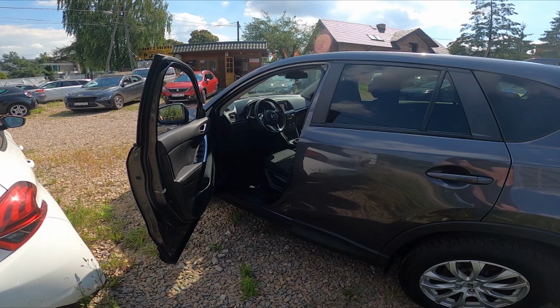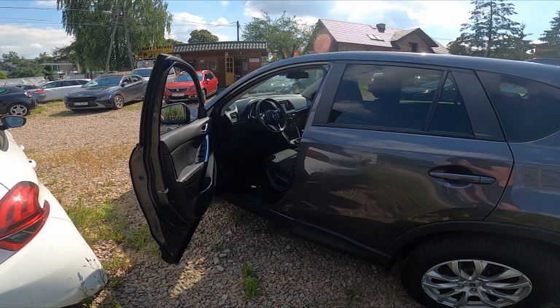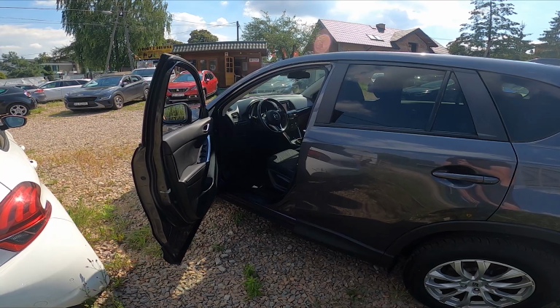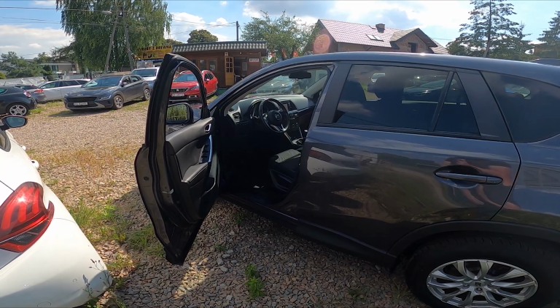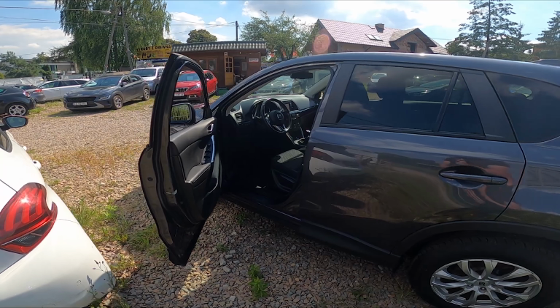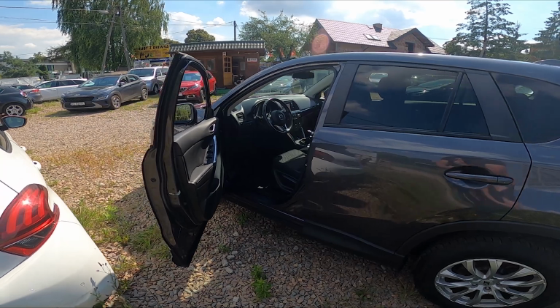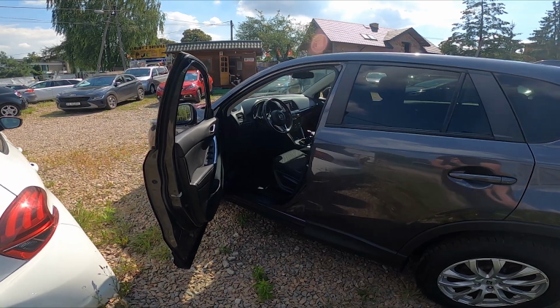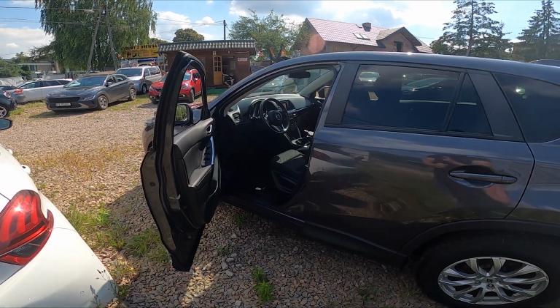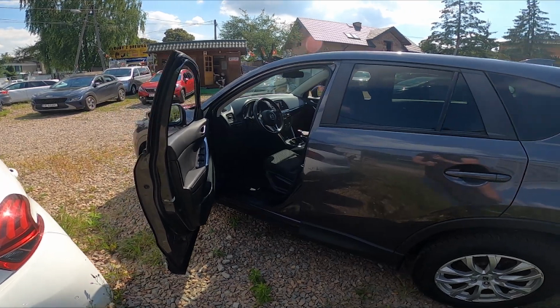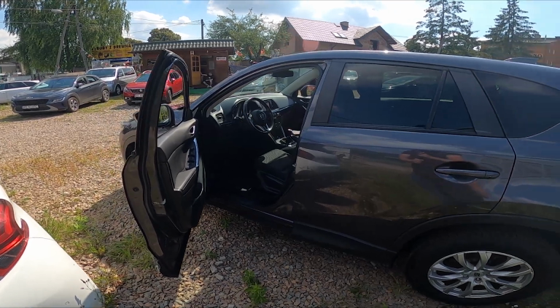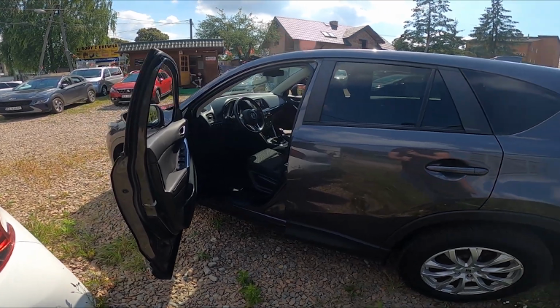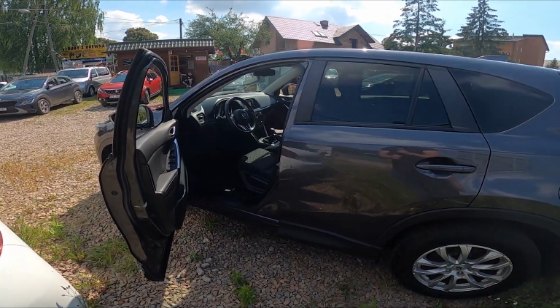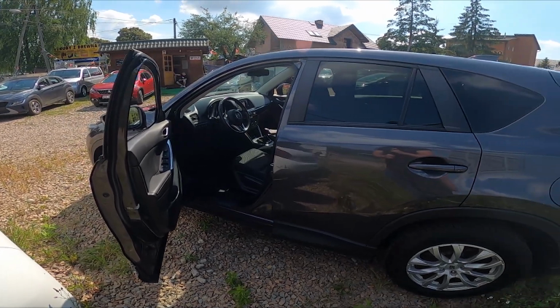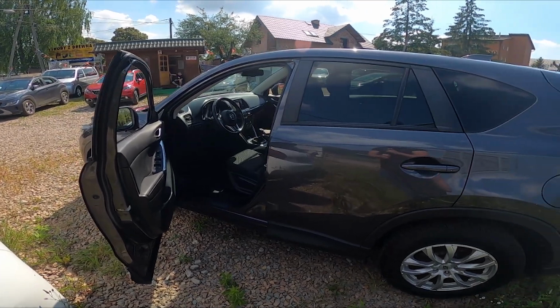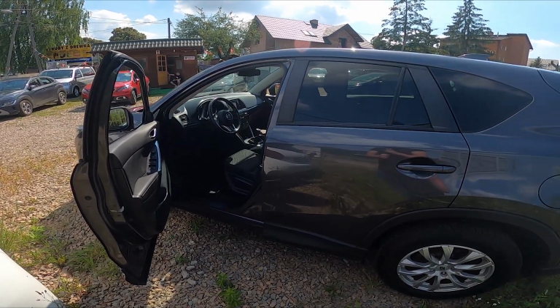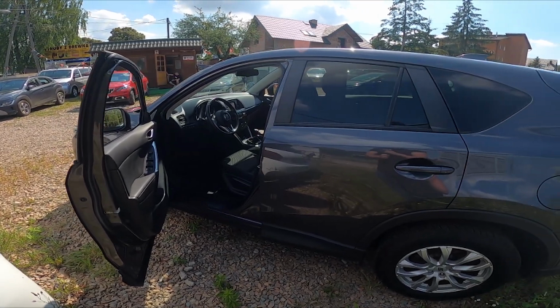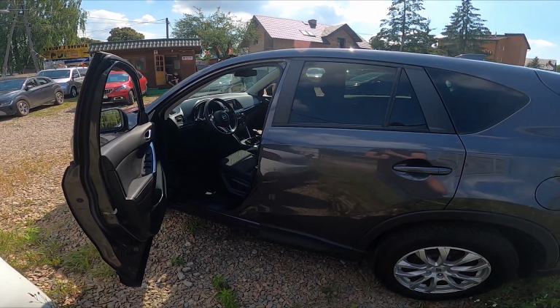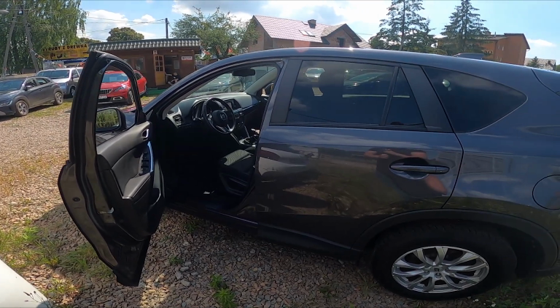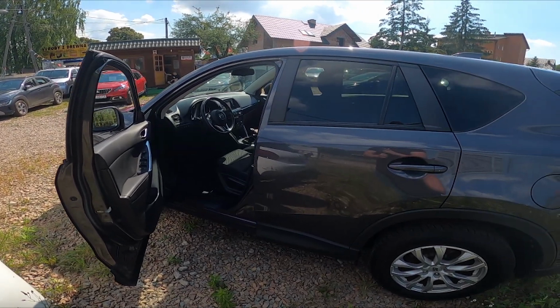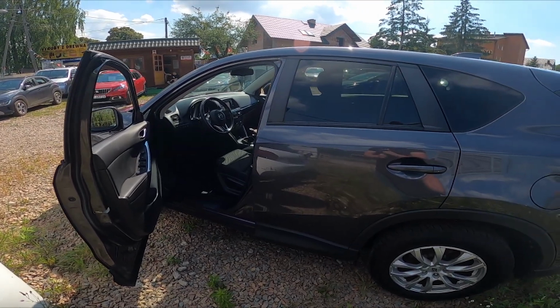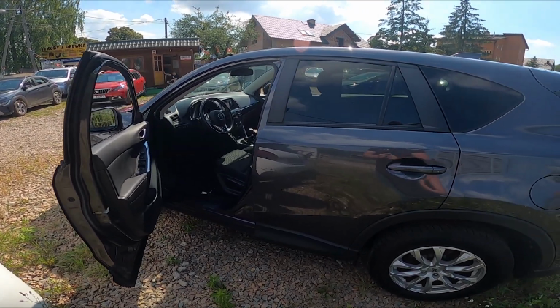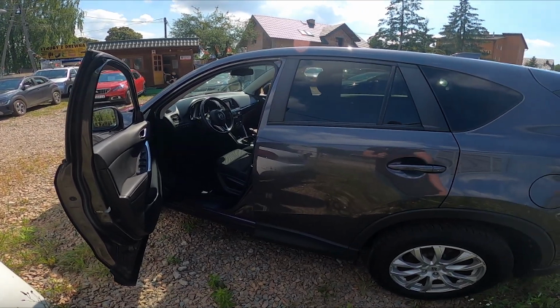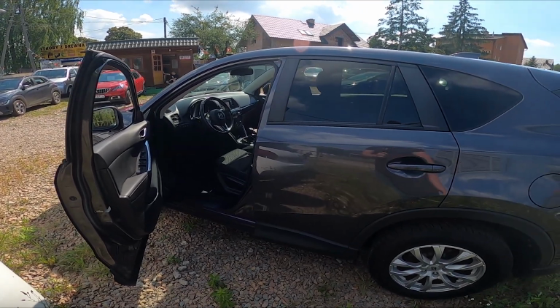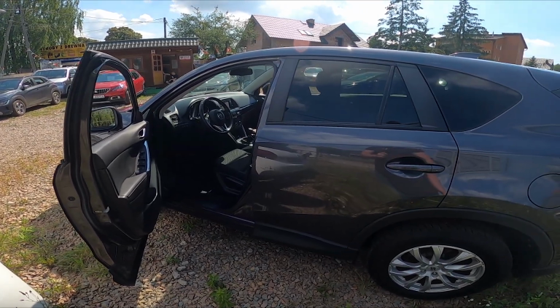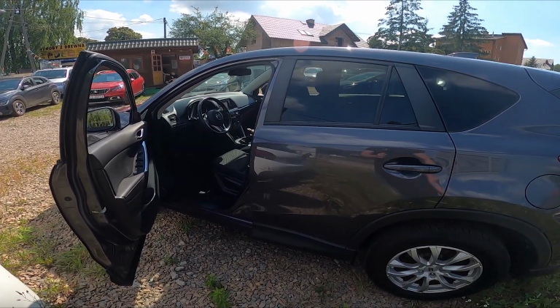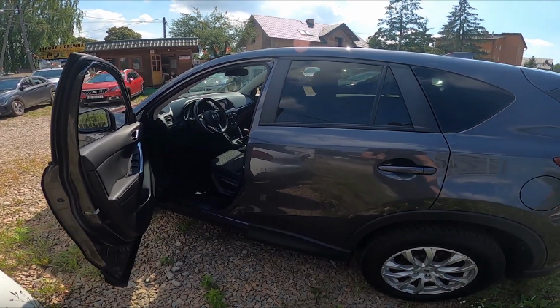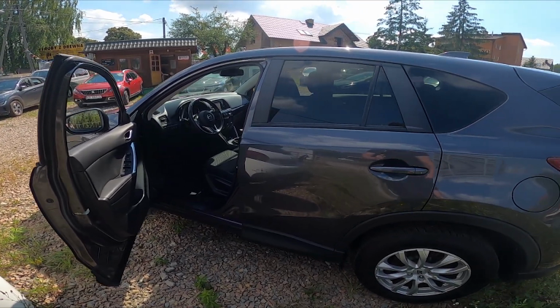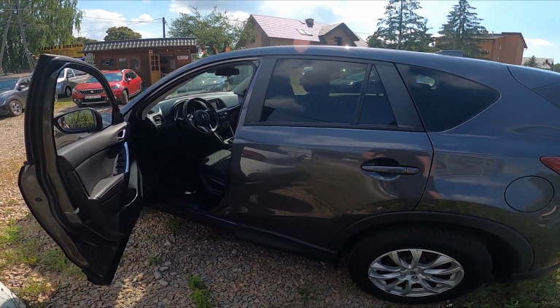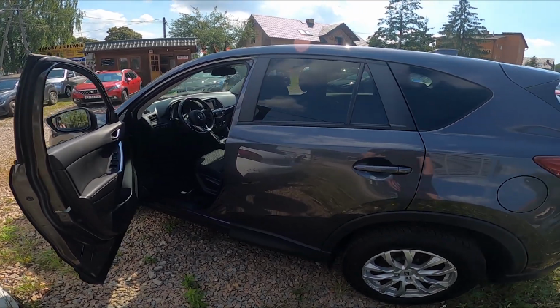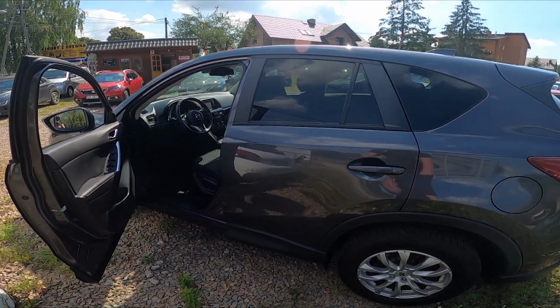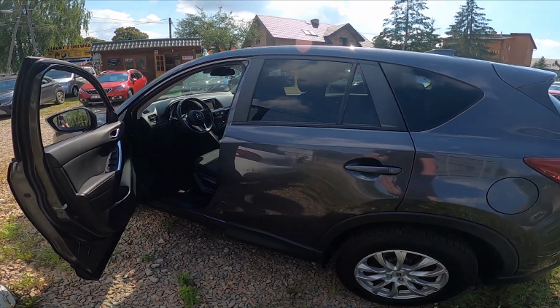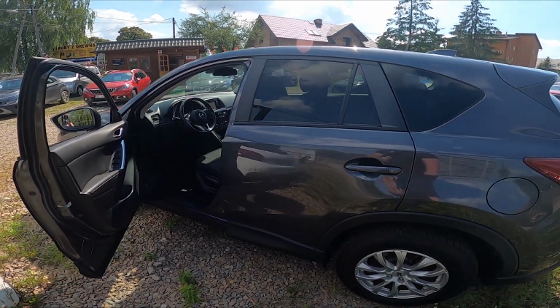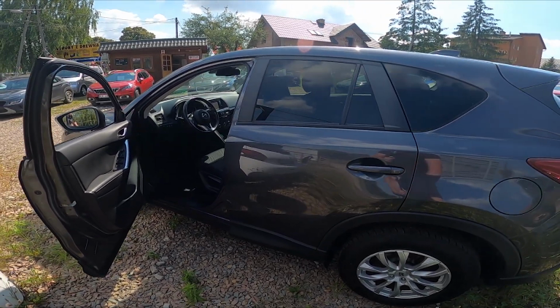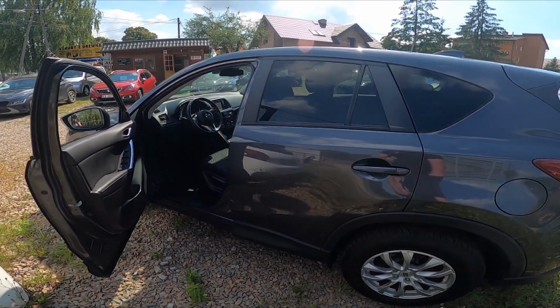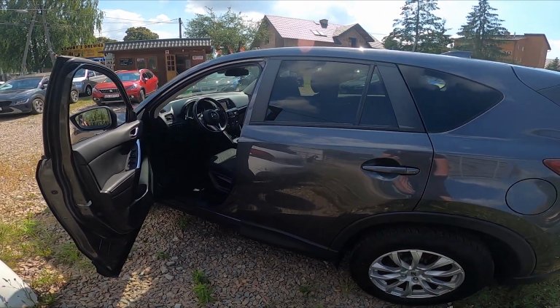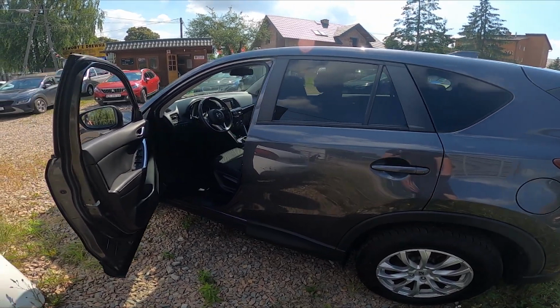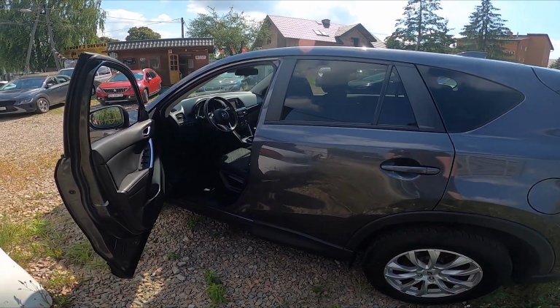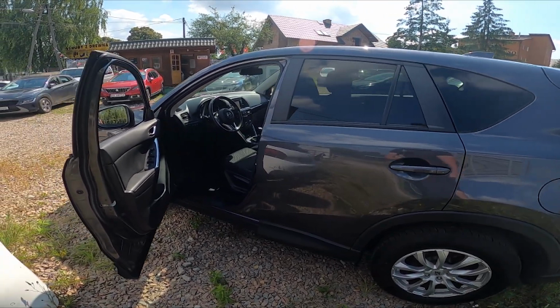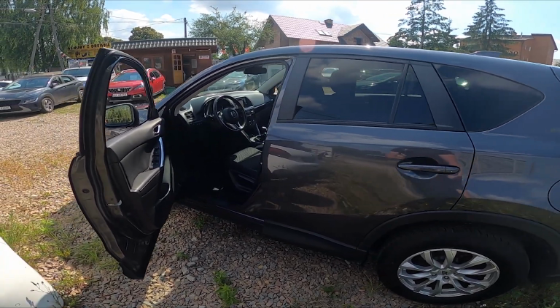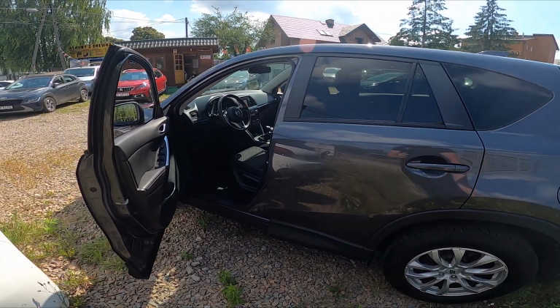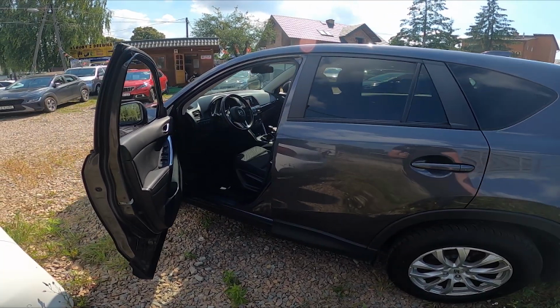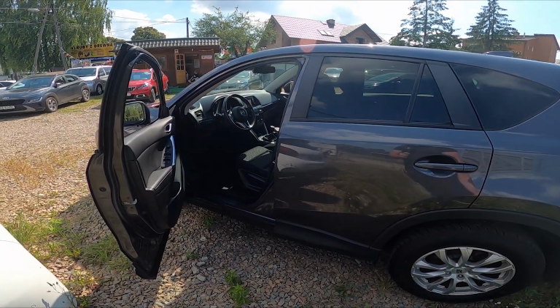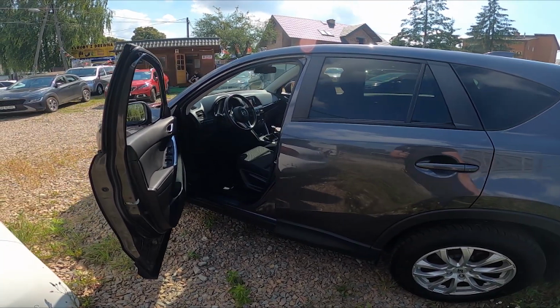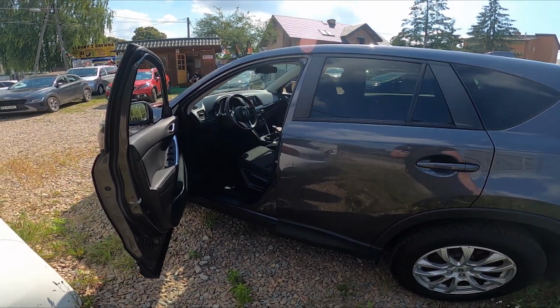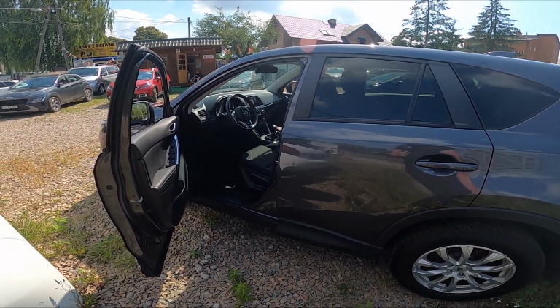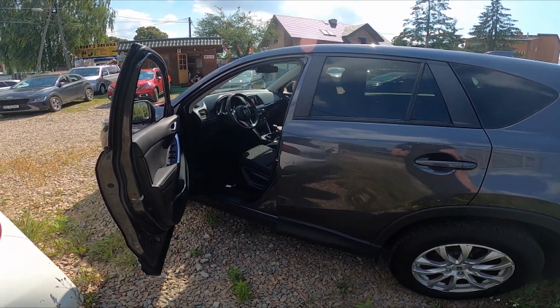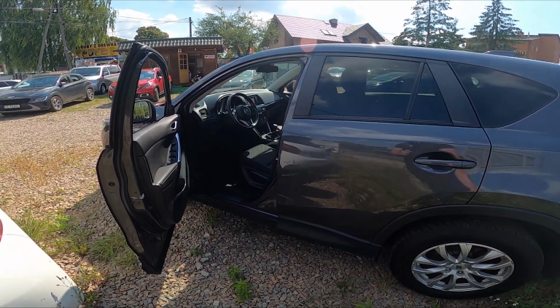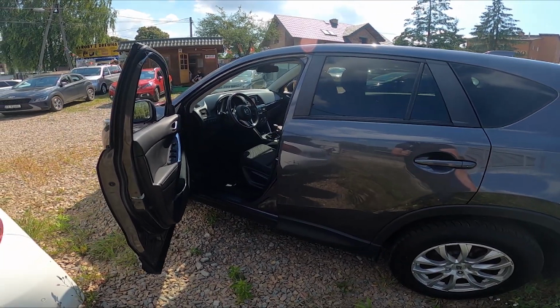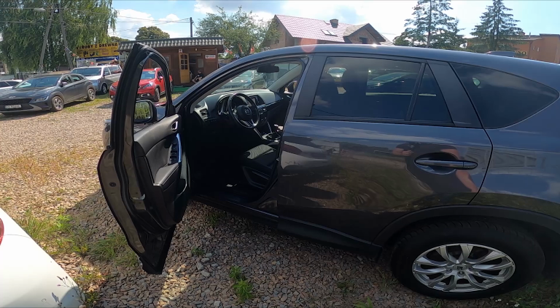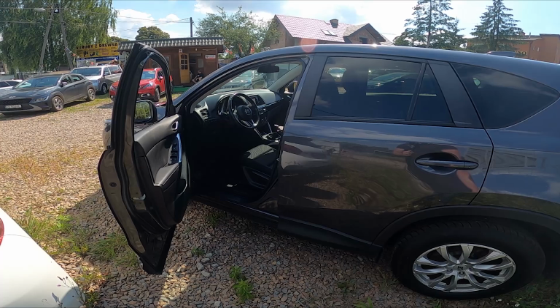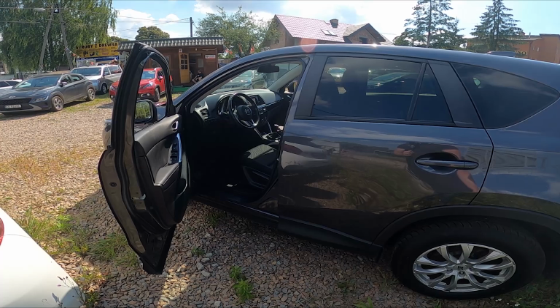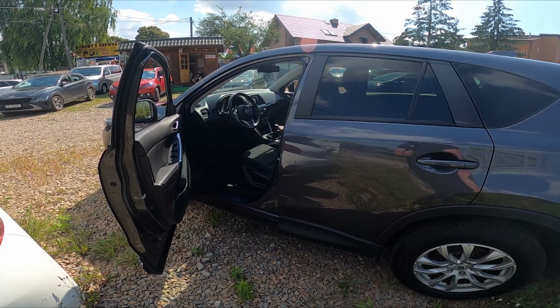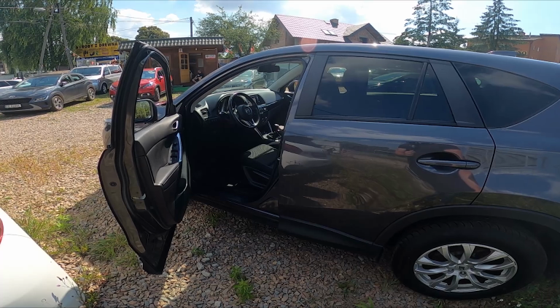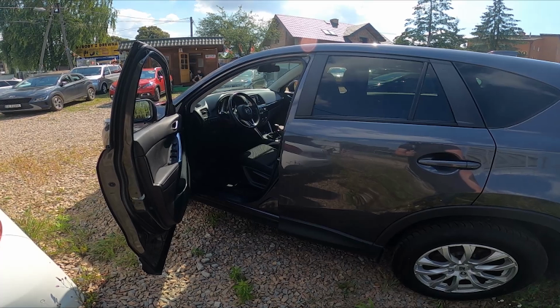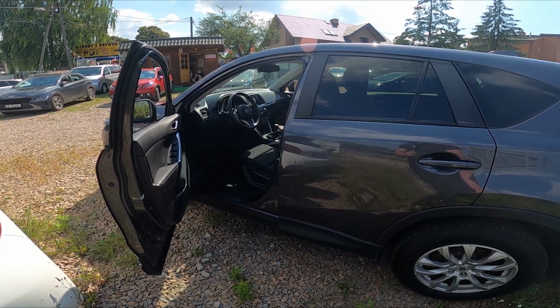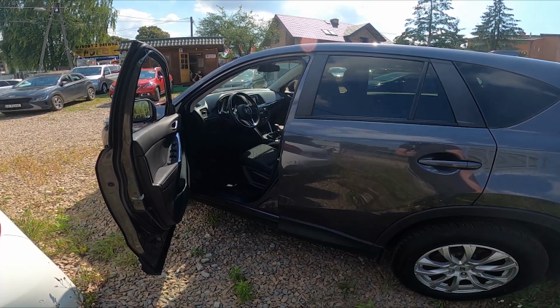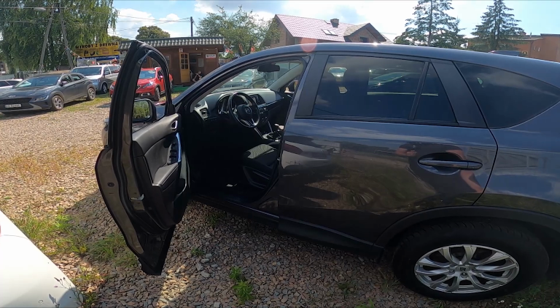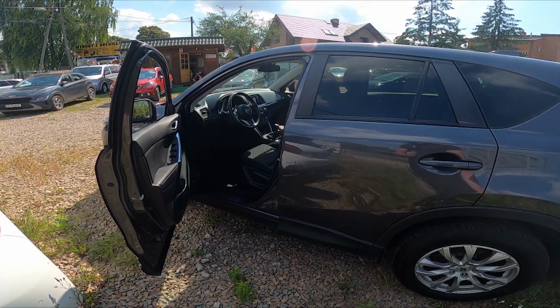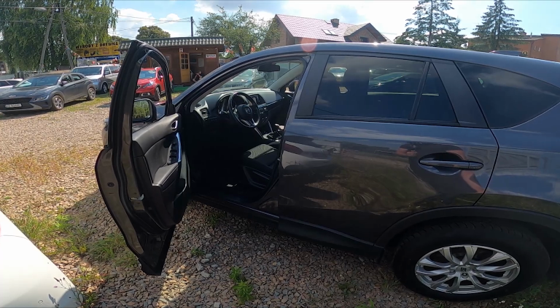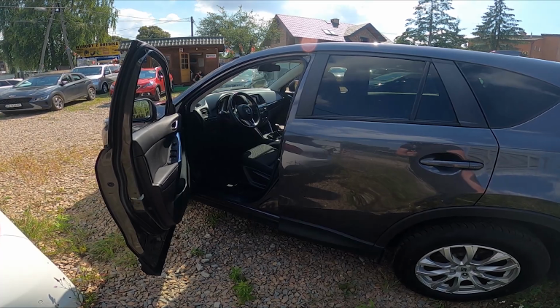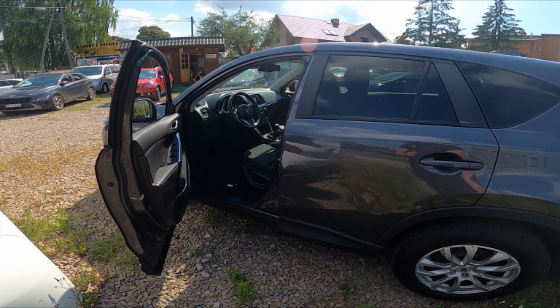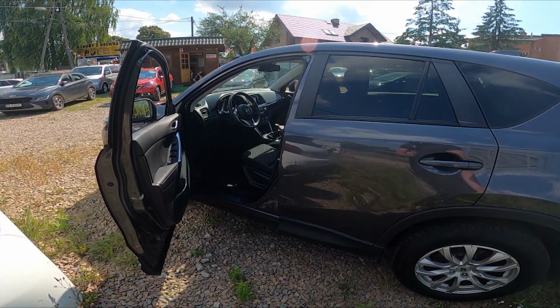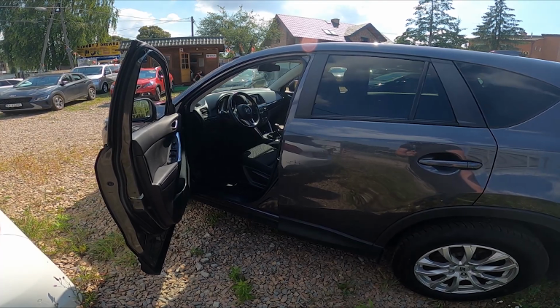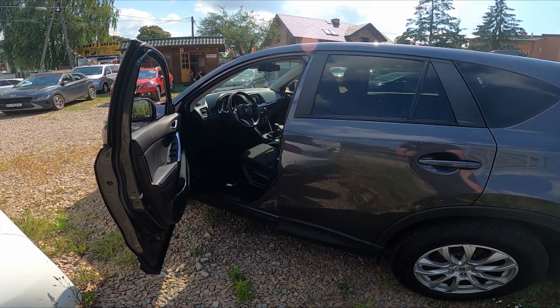Hello, in front of me I've got Mazda CX5. In this video I'll show you where is the sticker with recommended tire pressure.